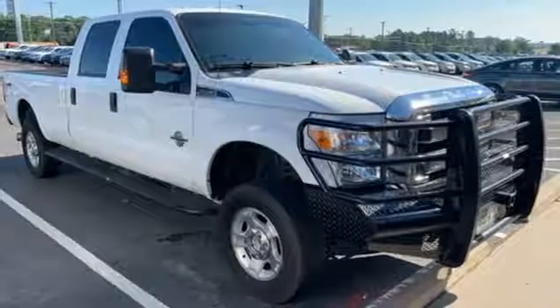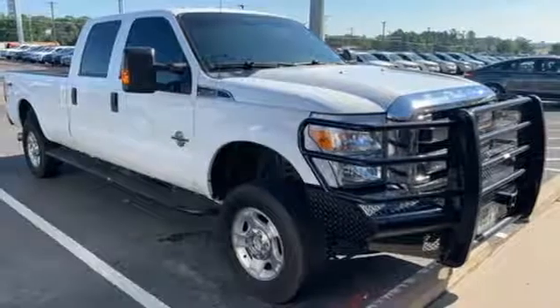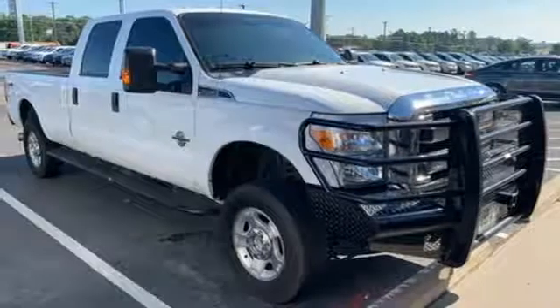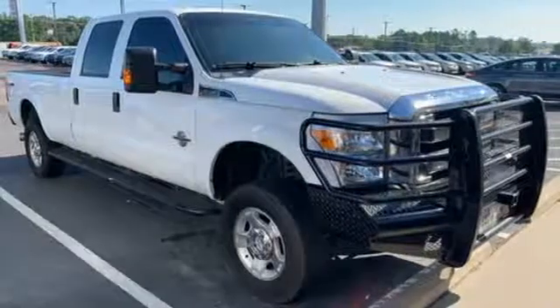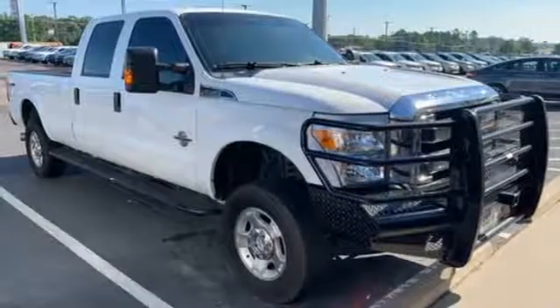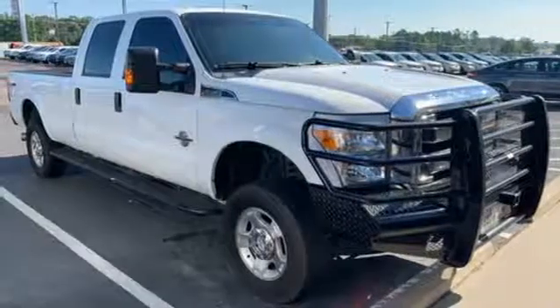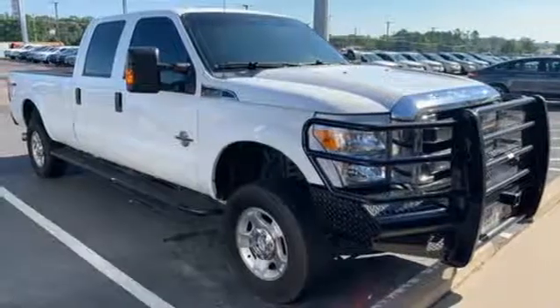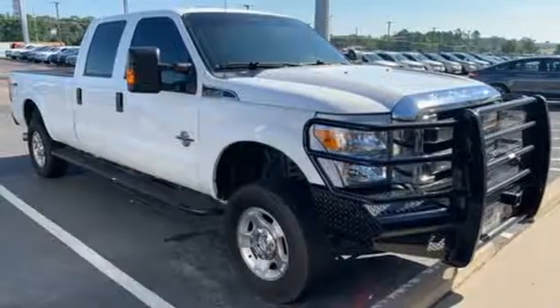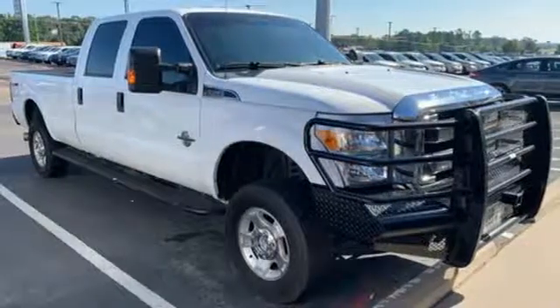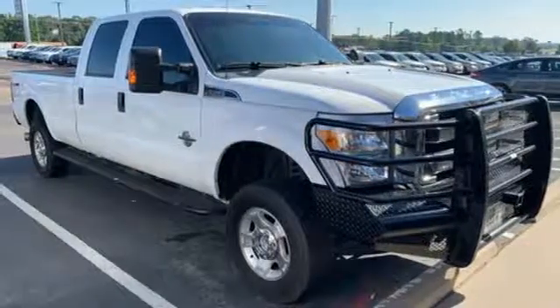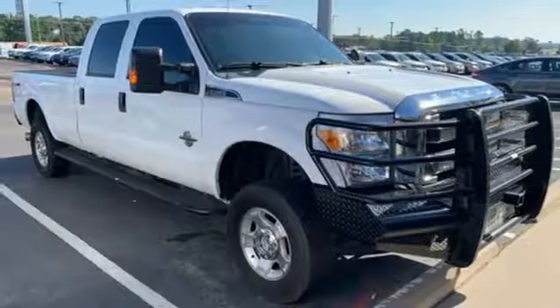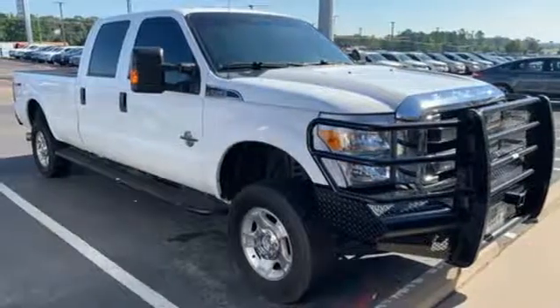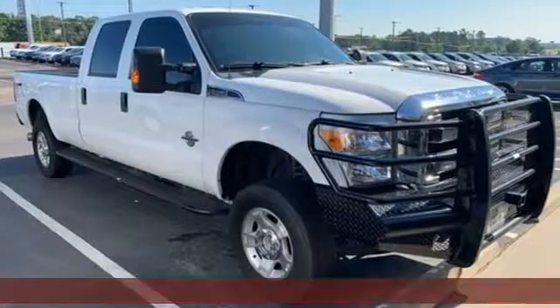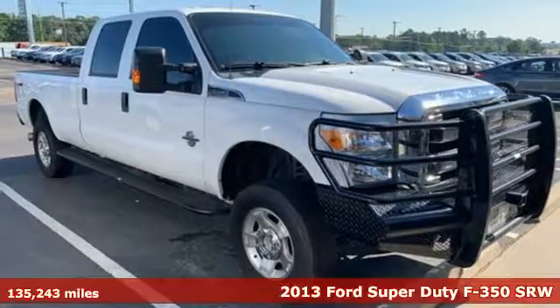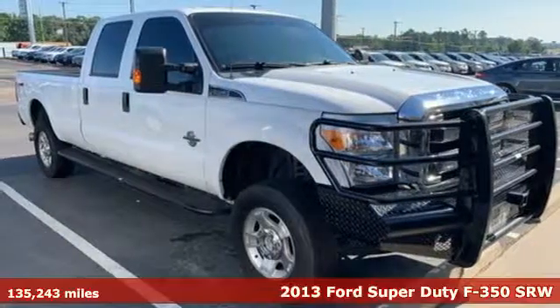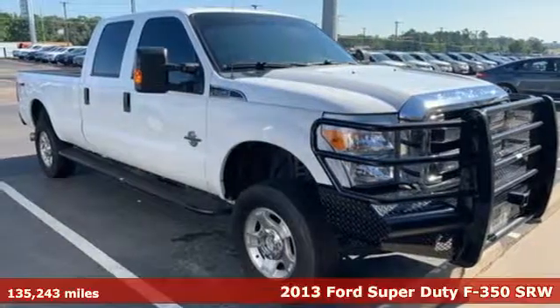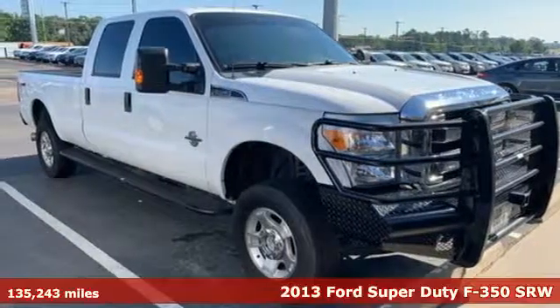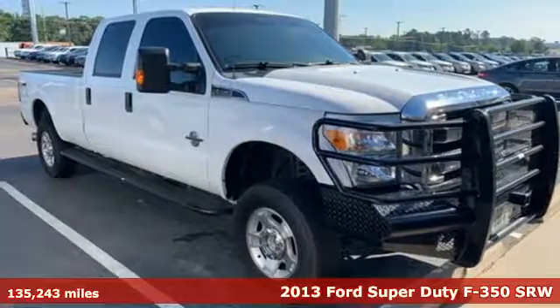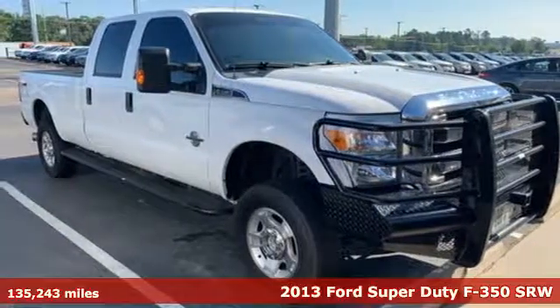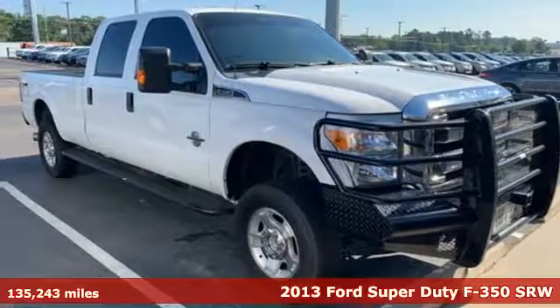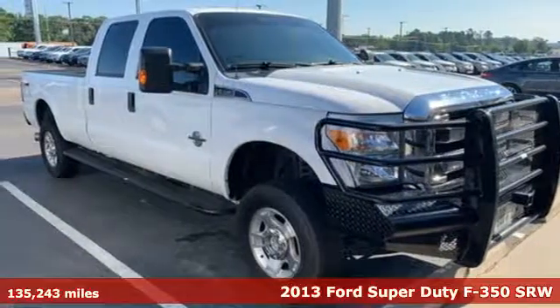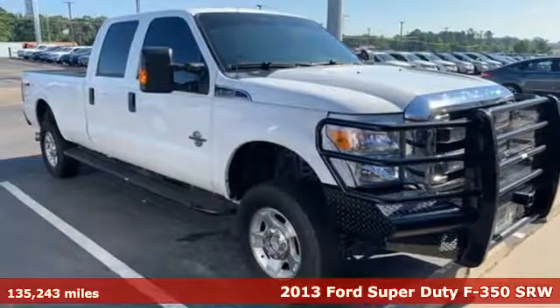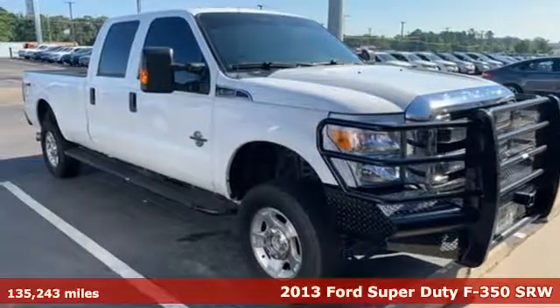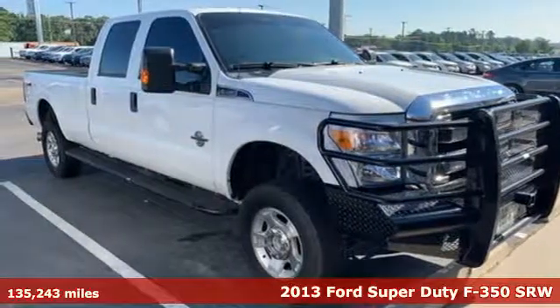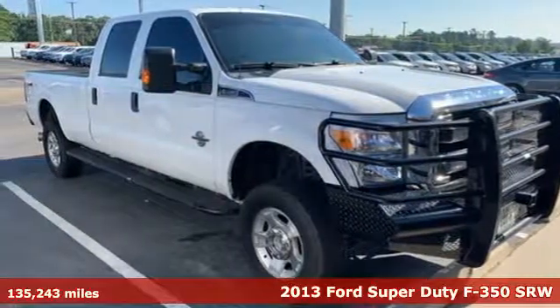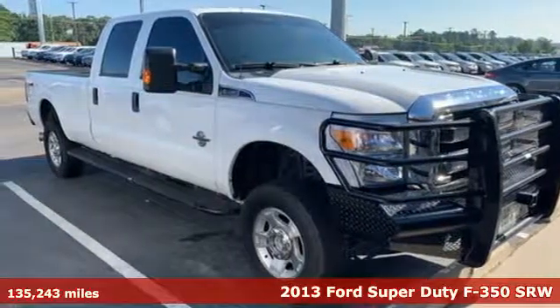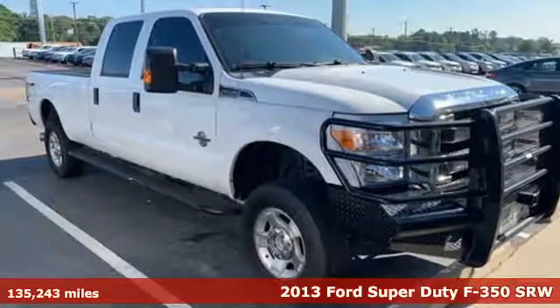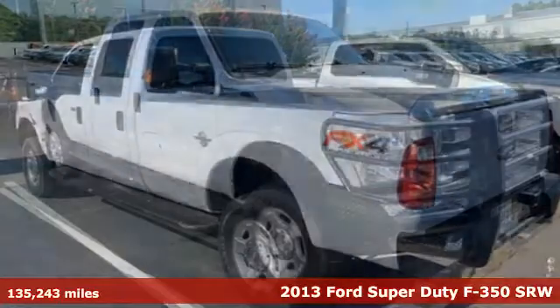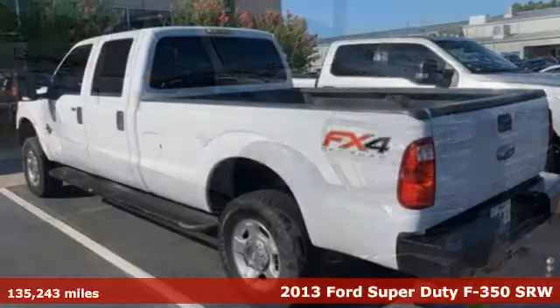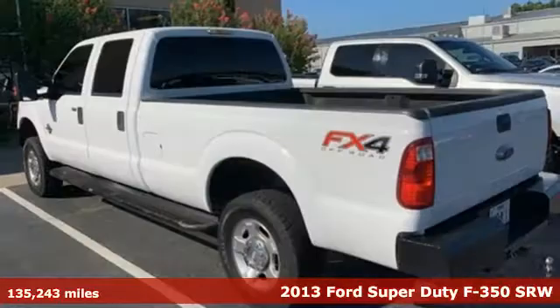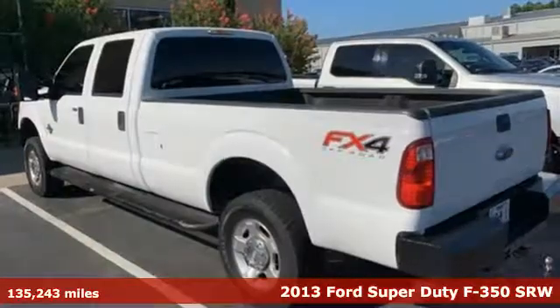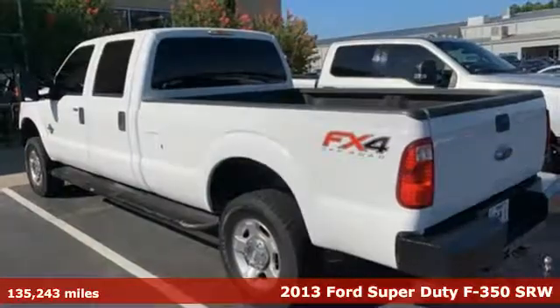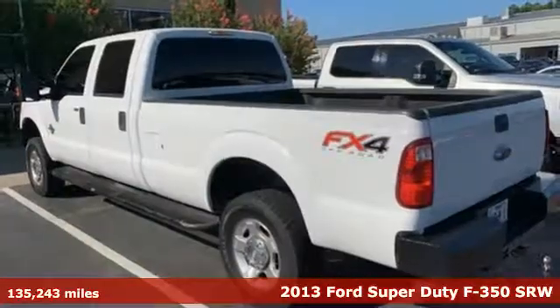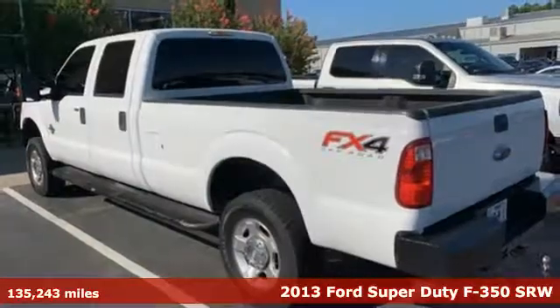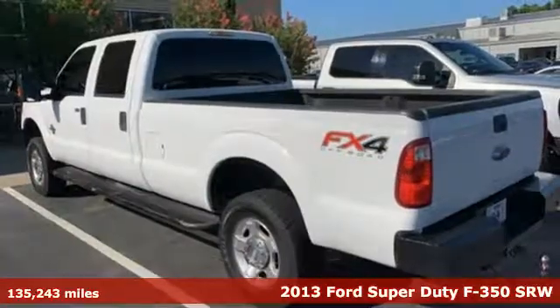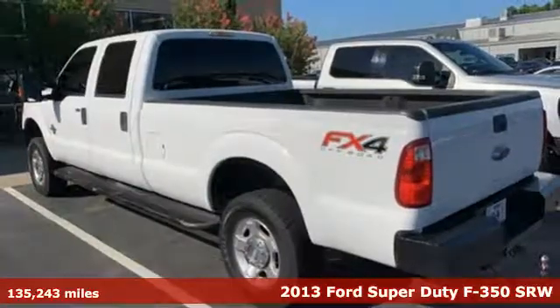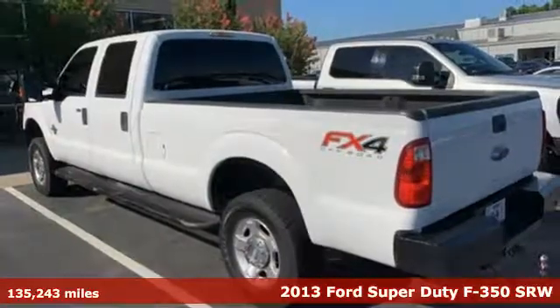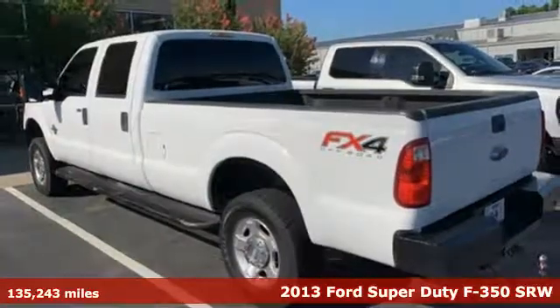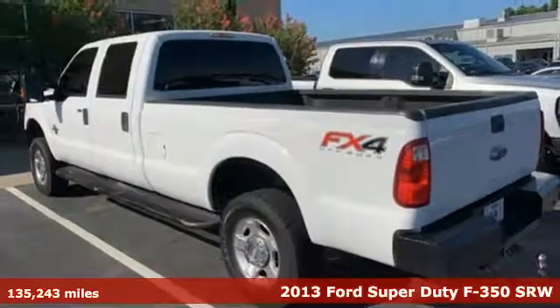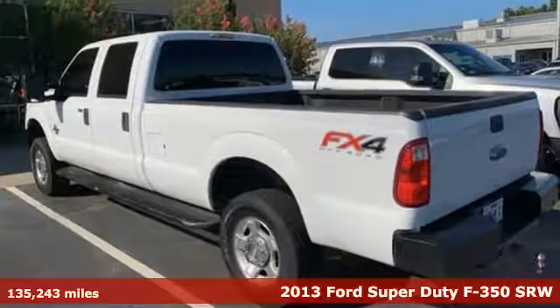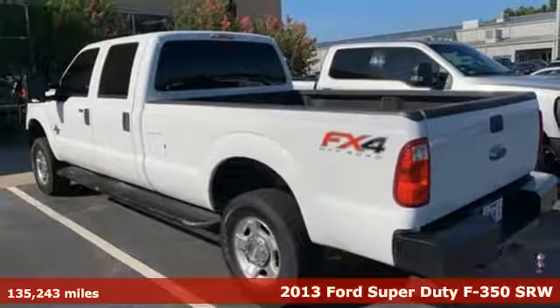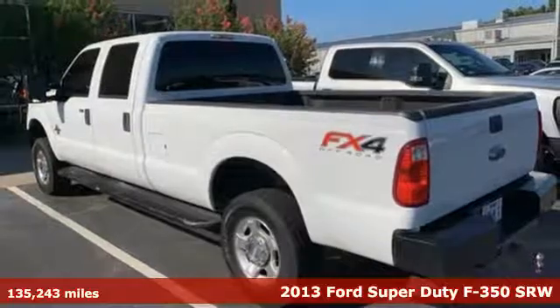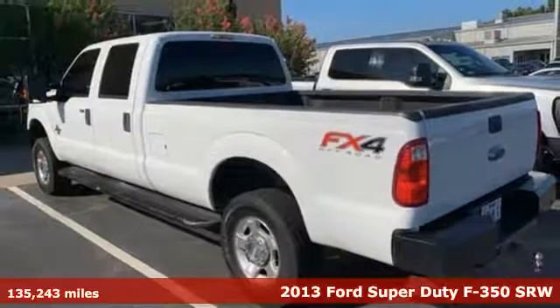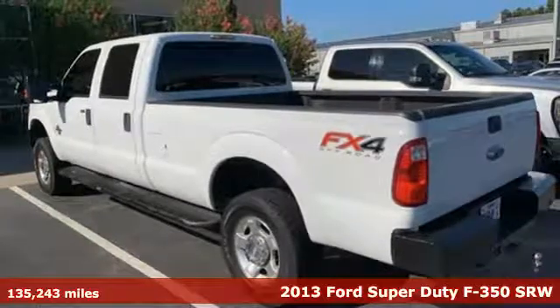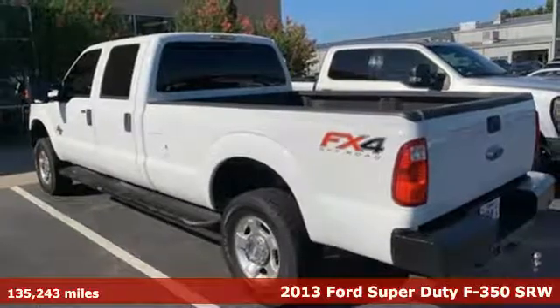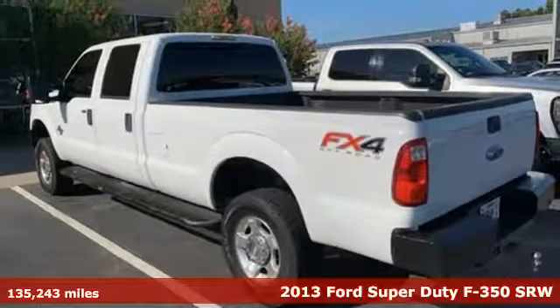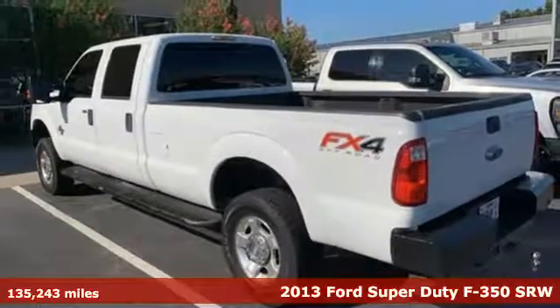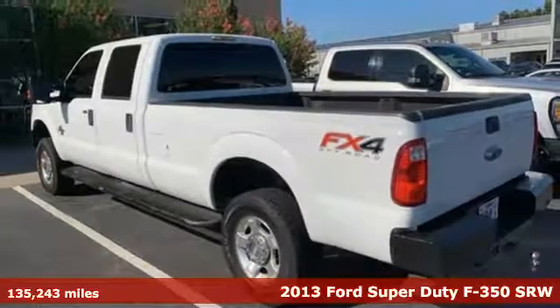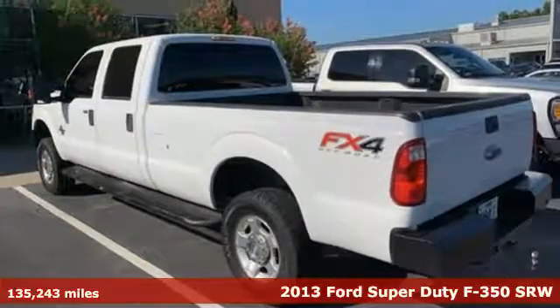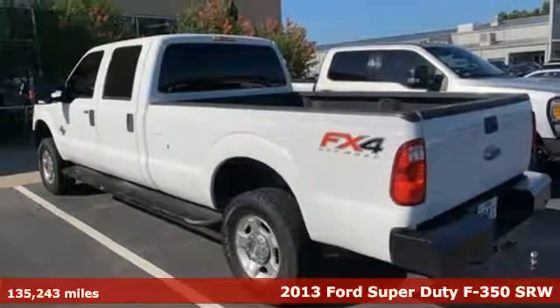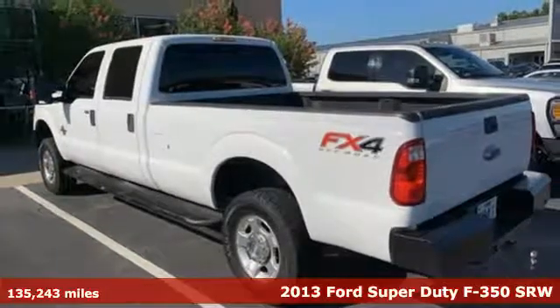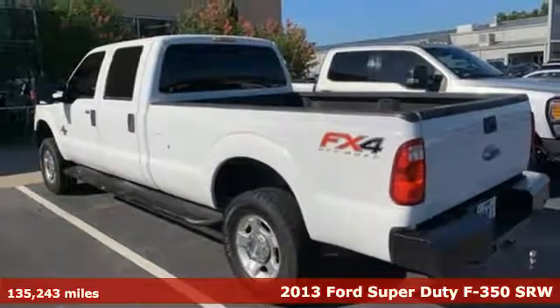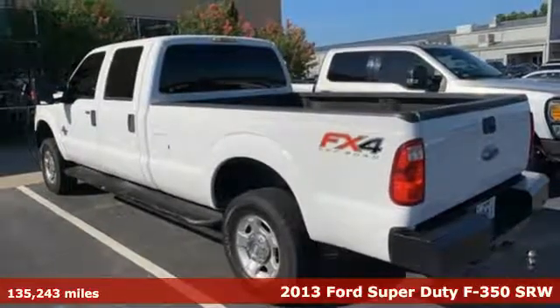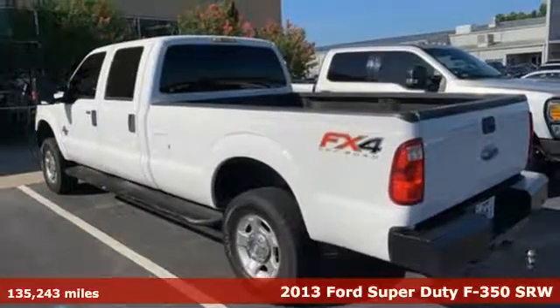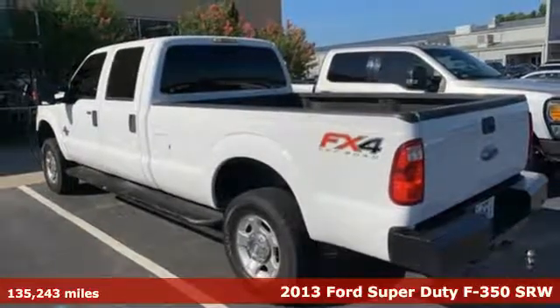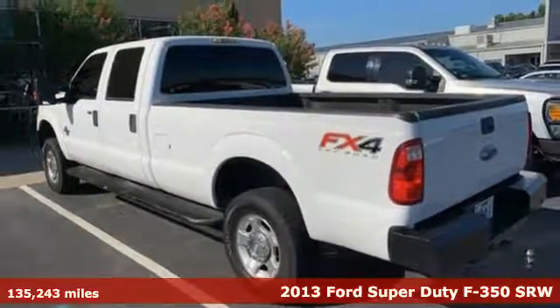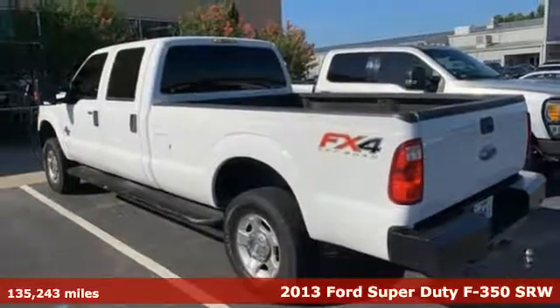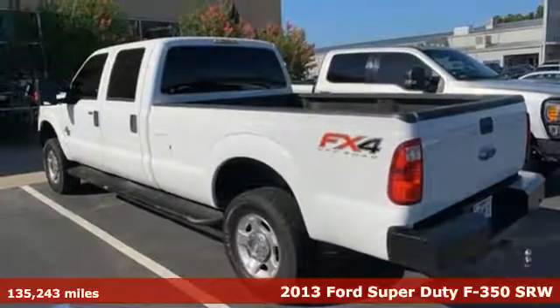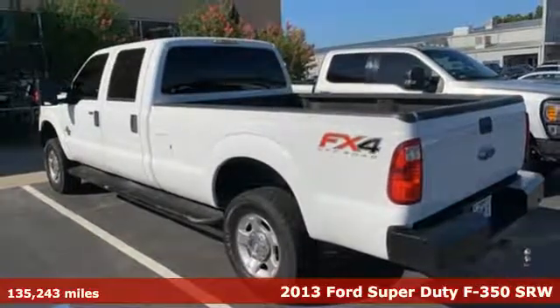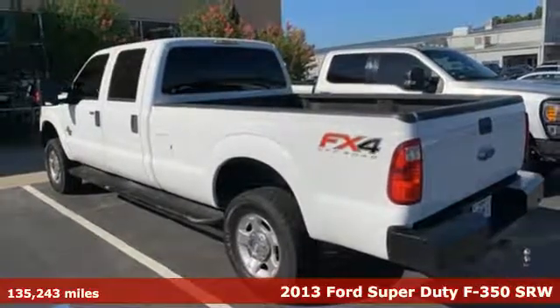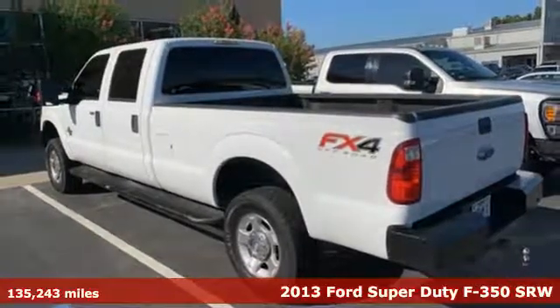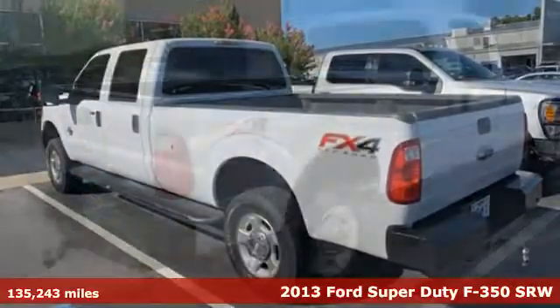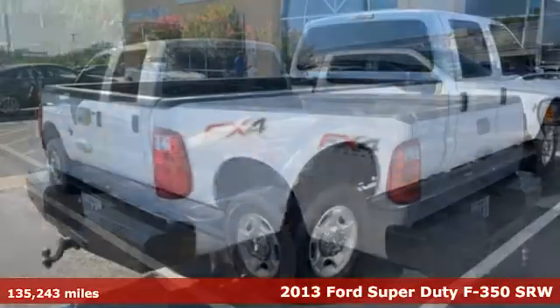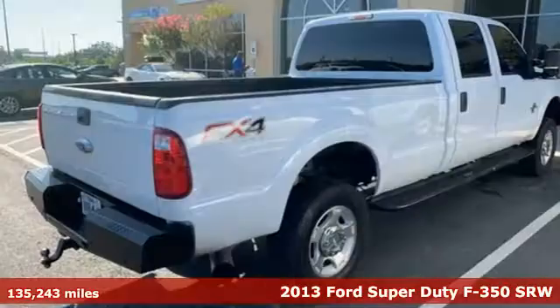Here's a 2013 Ford Super Duty F-350 single rear wheel. Ford is America's best-selling vehicle brand.